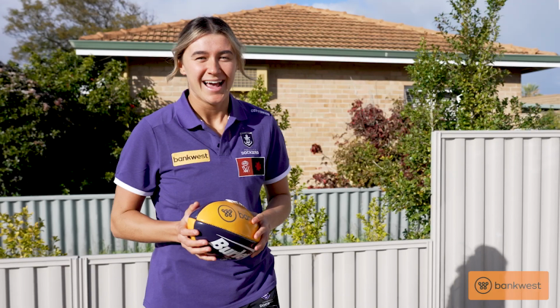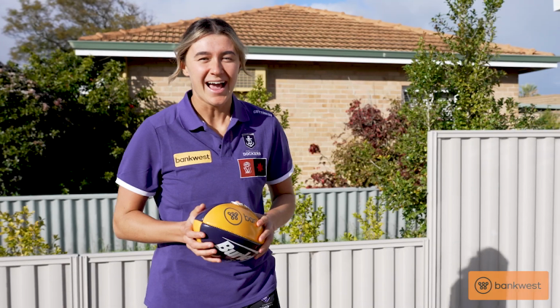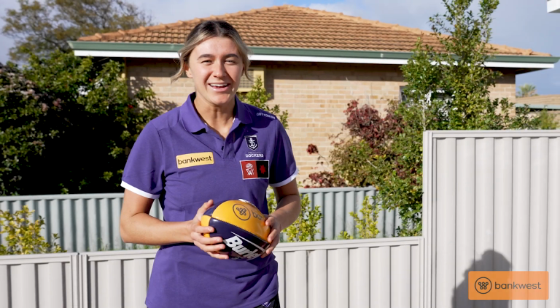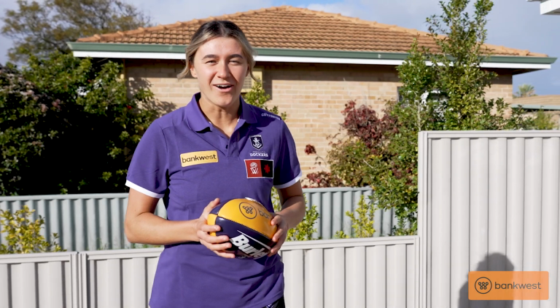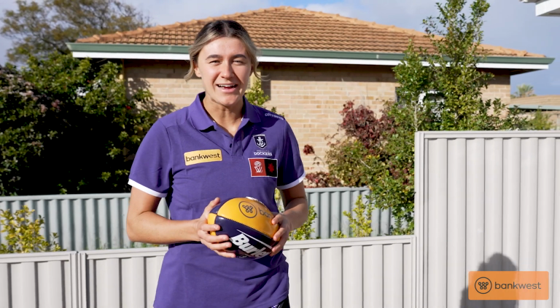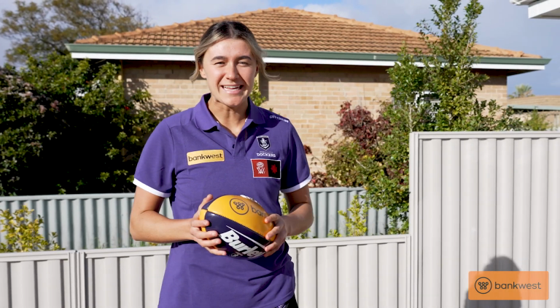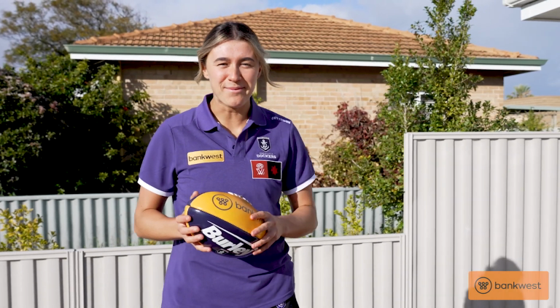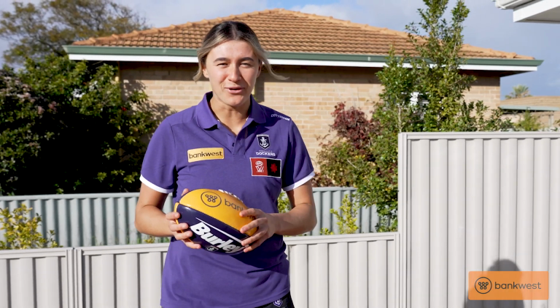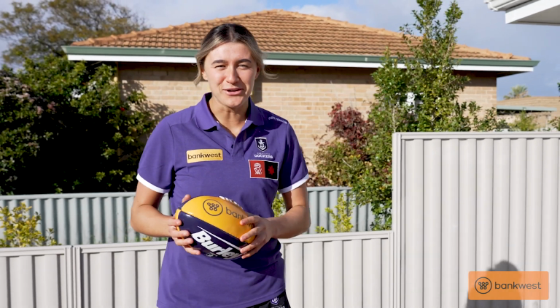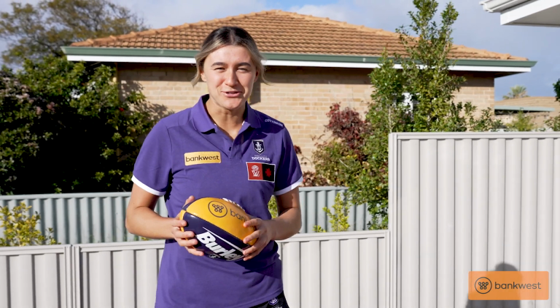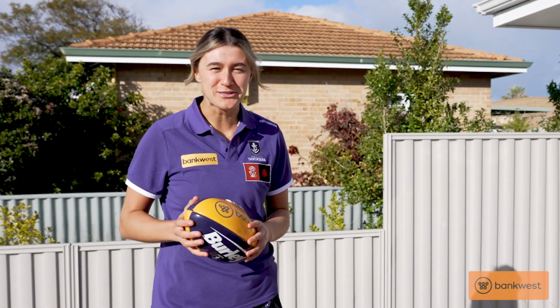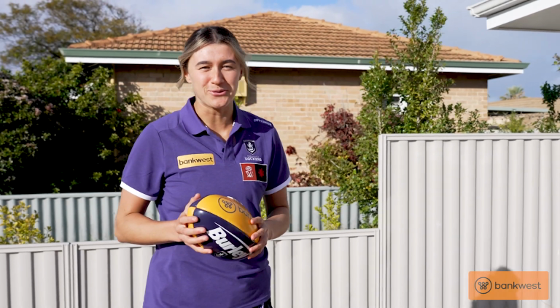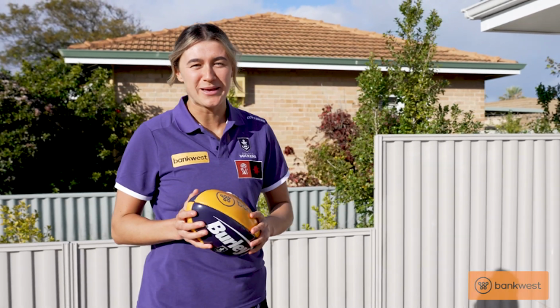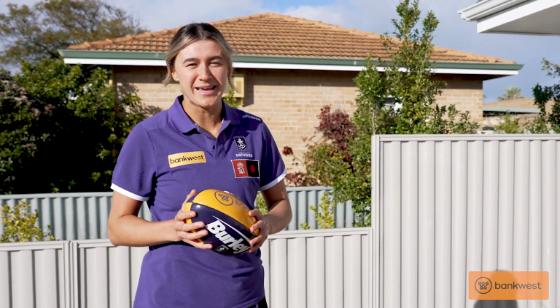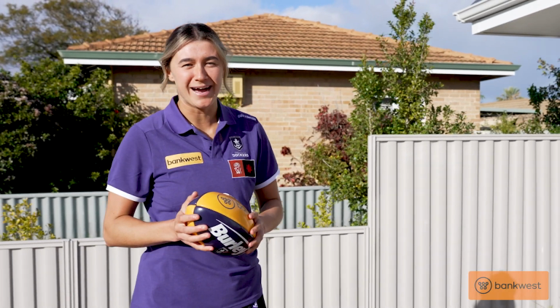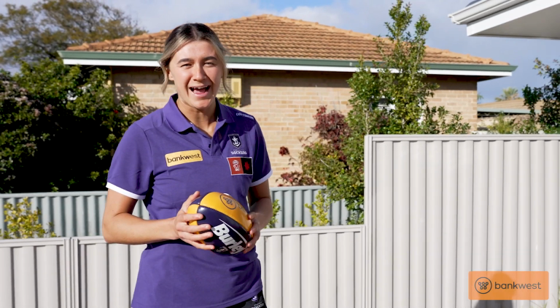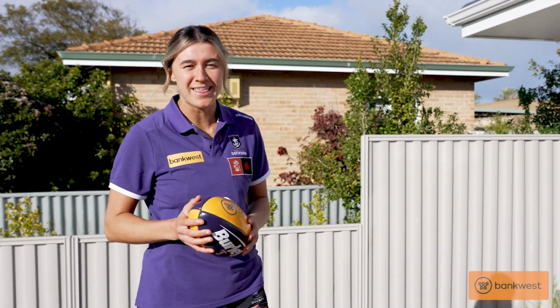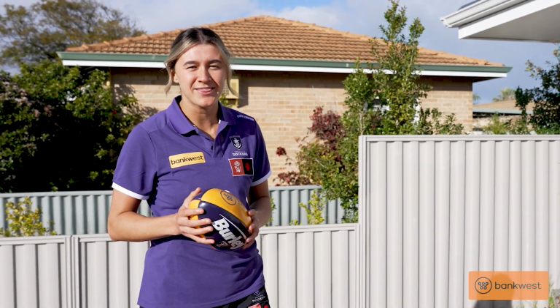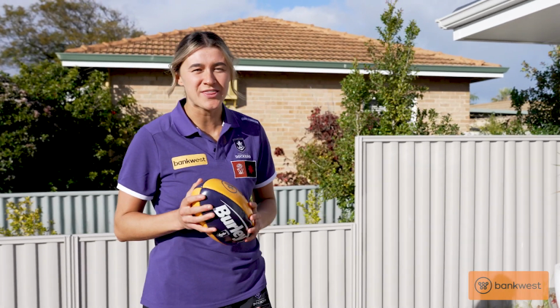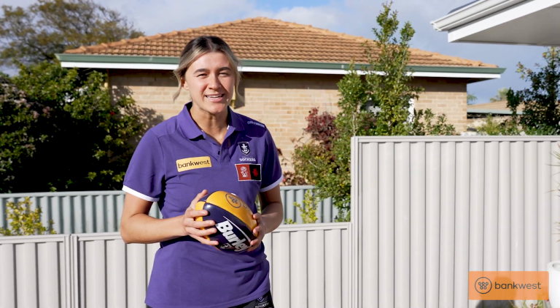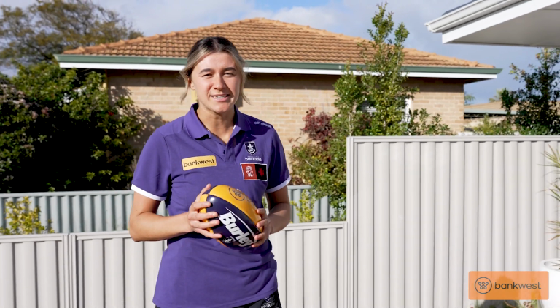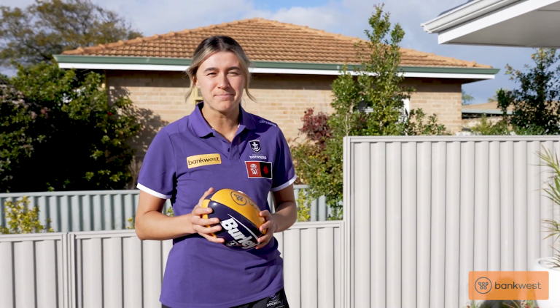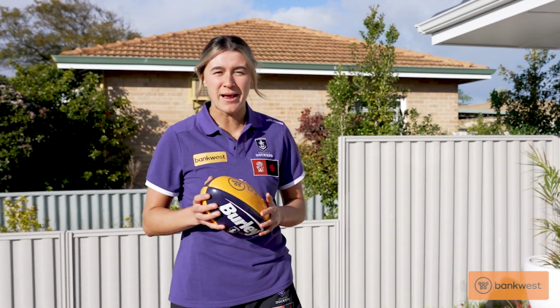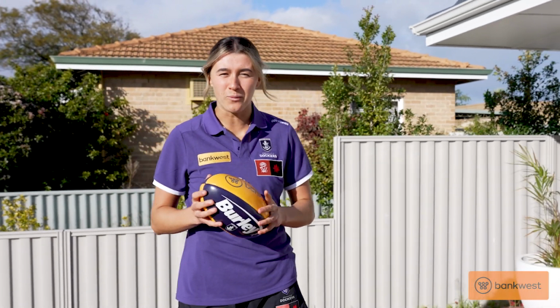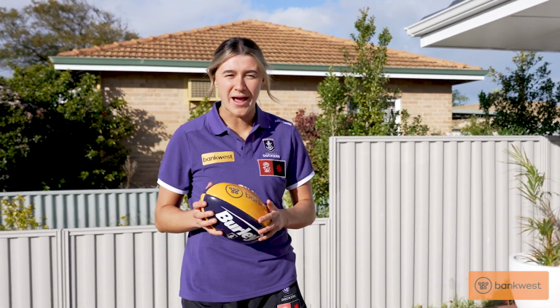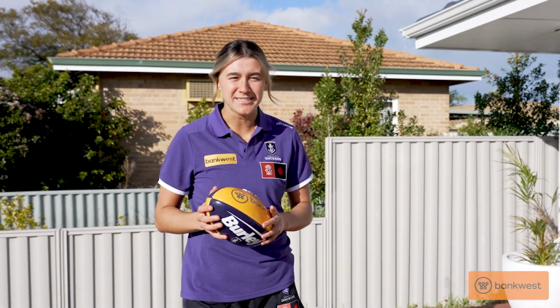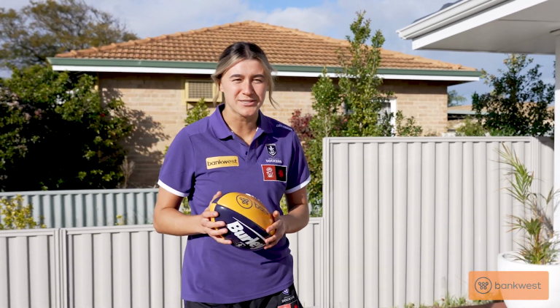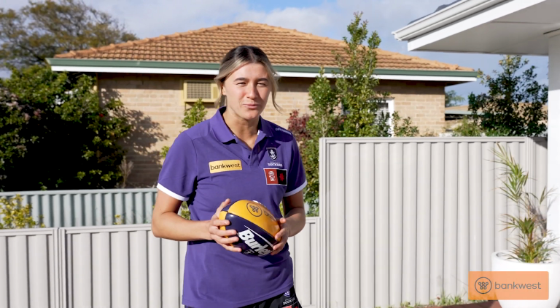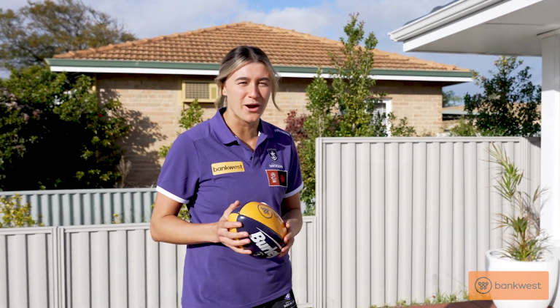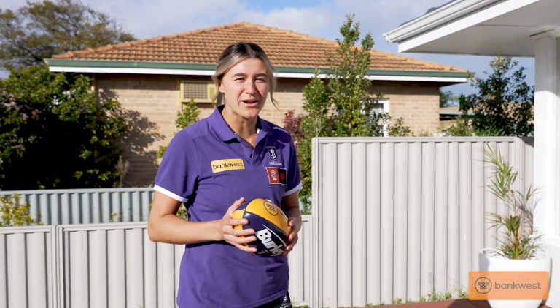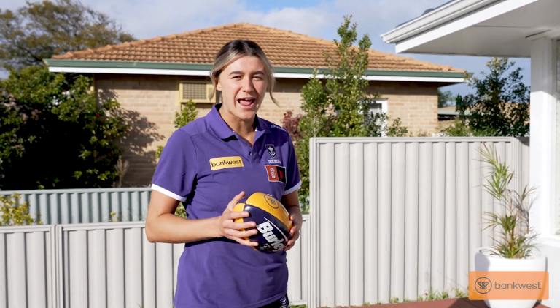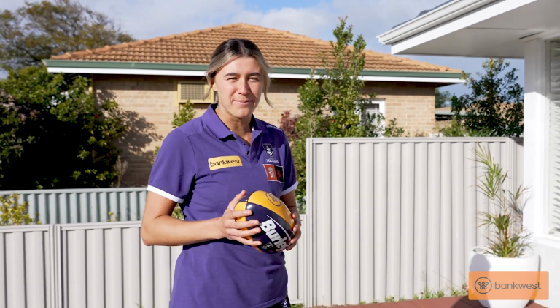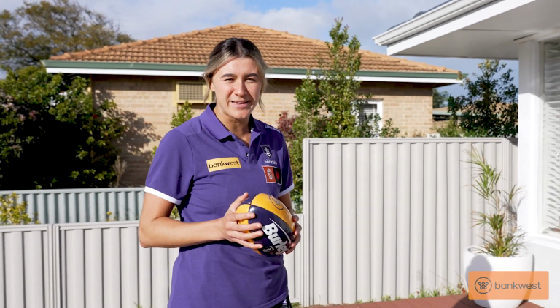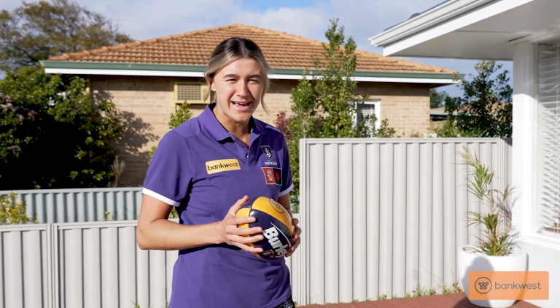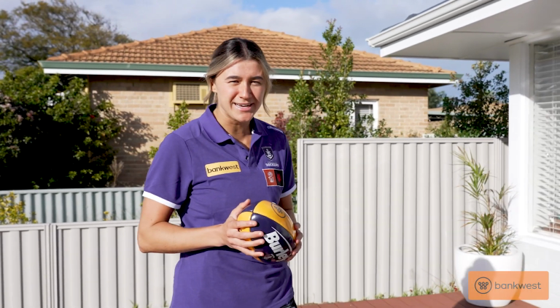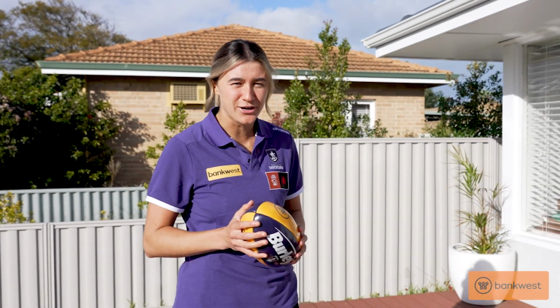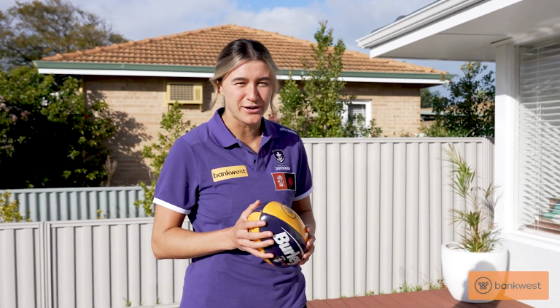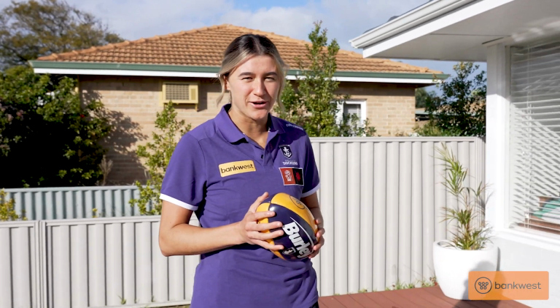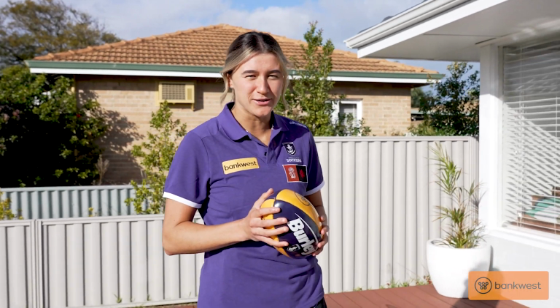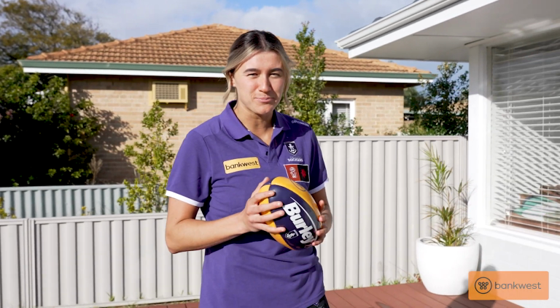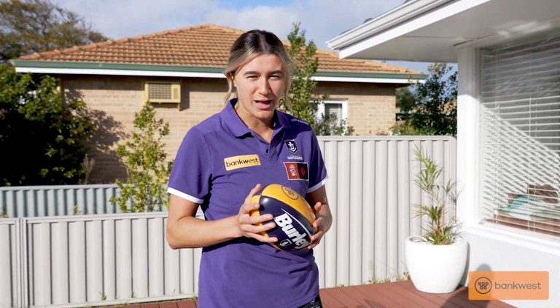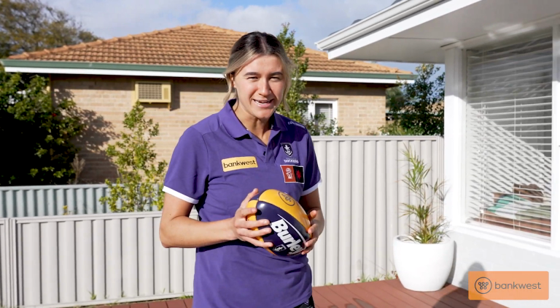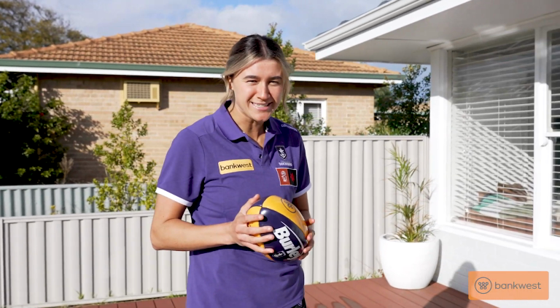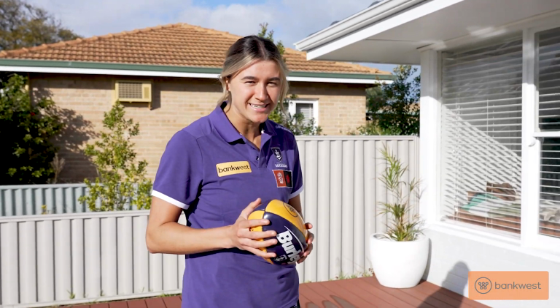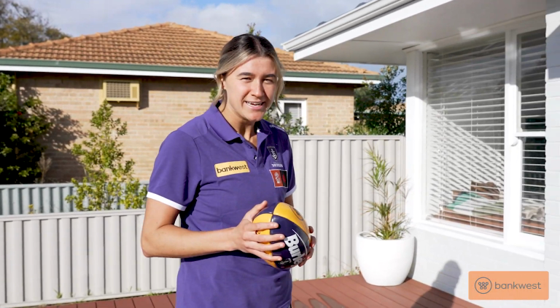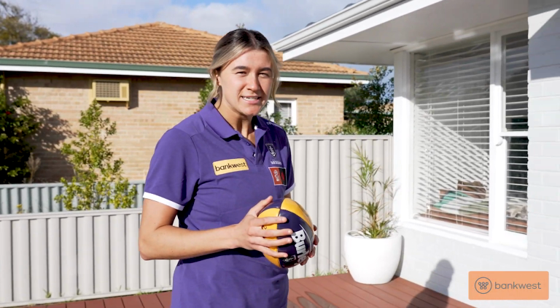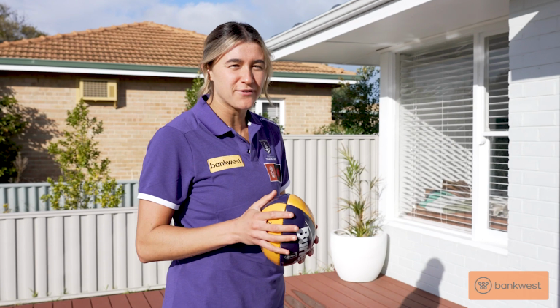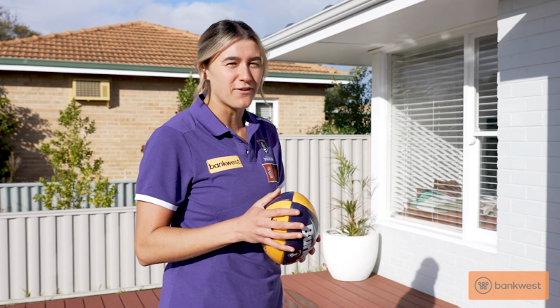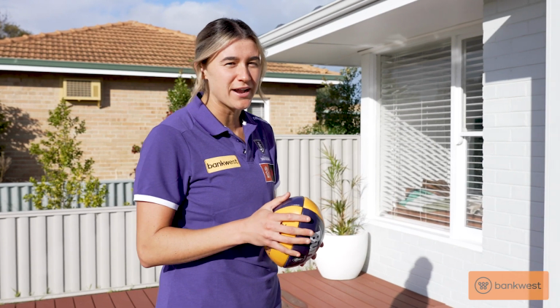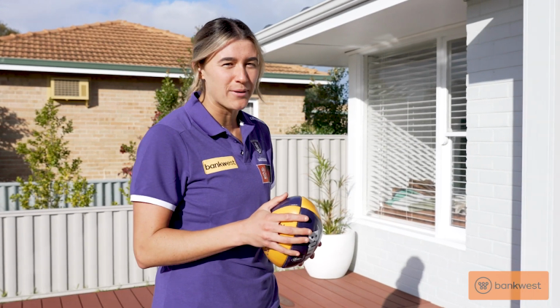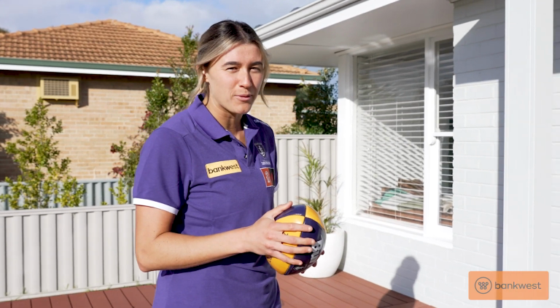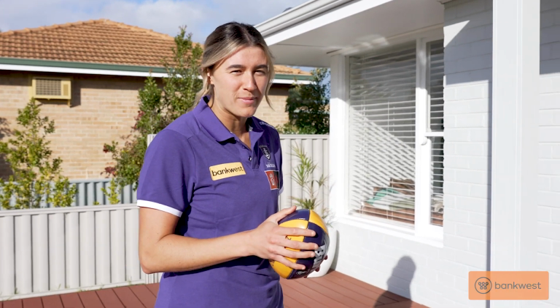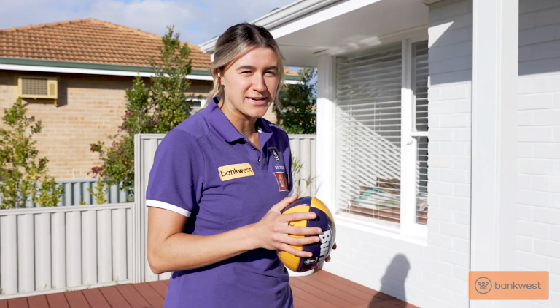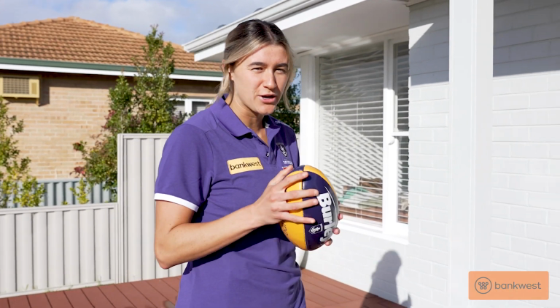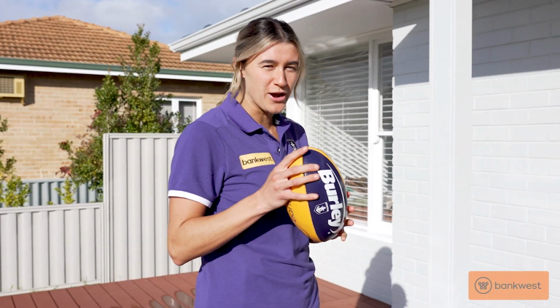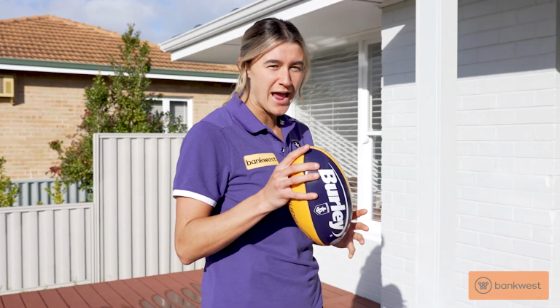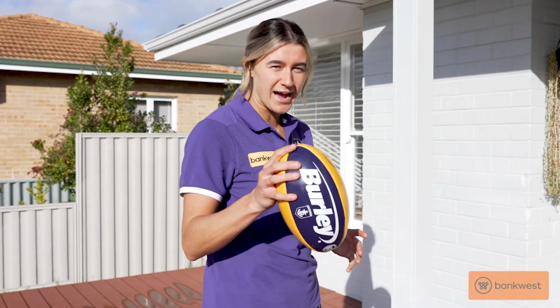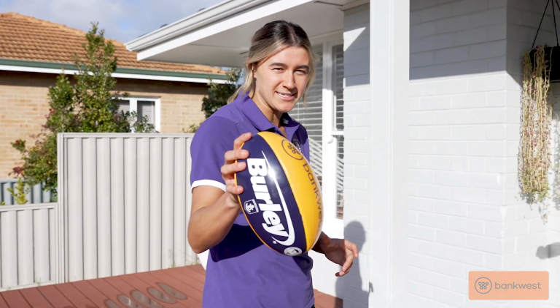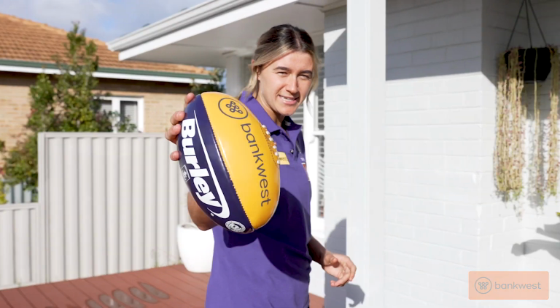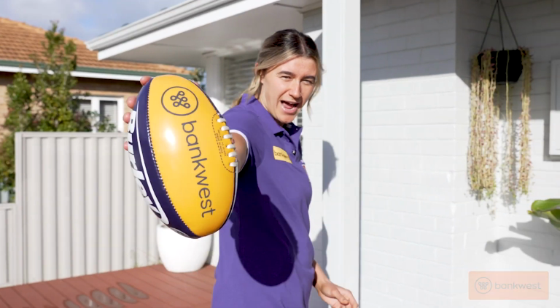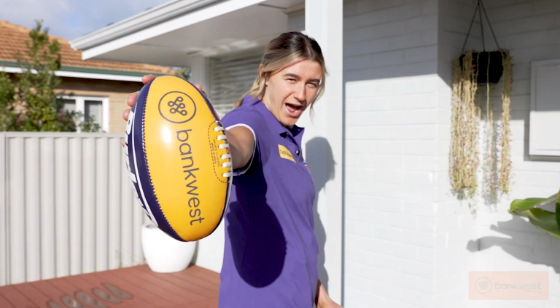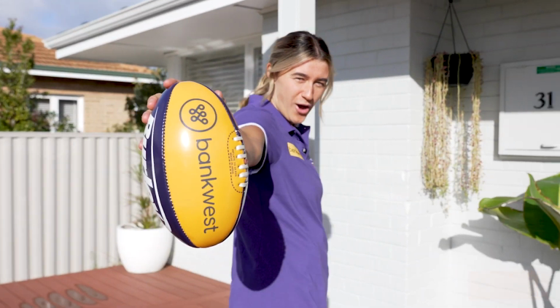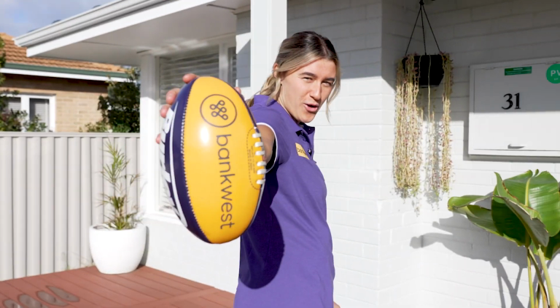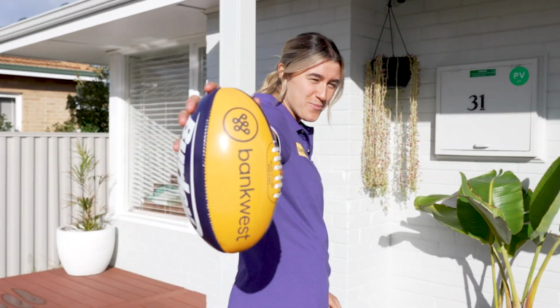Hey guys, Emma O'Driscoll here and thanks to Bank West we're at Ebony Antonio's place to find out what makes her house a home.